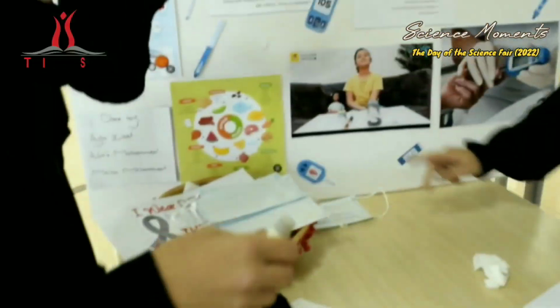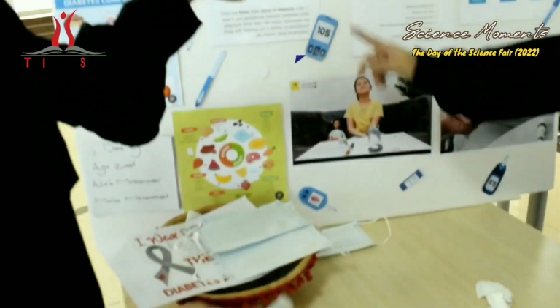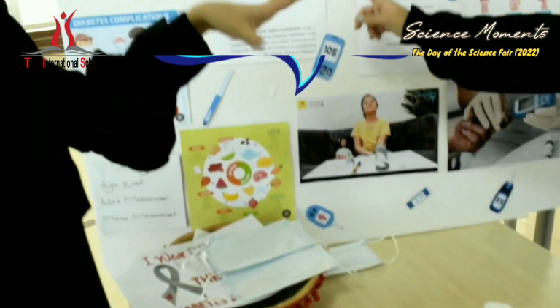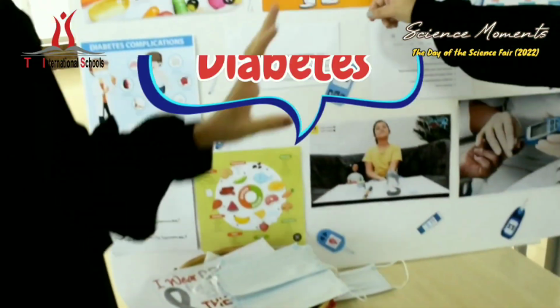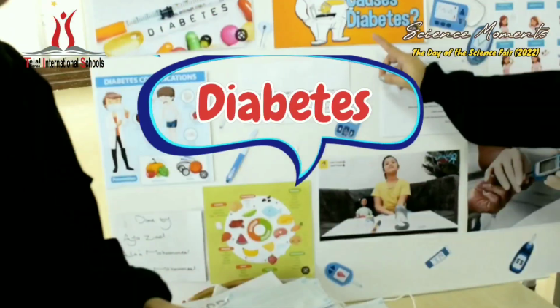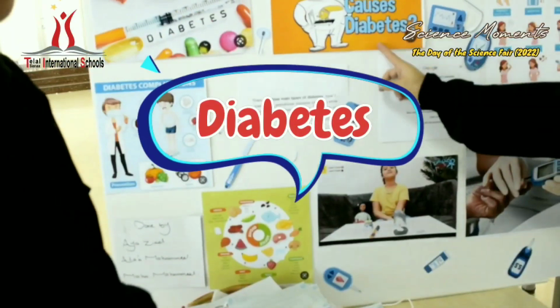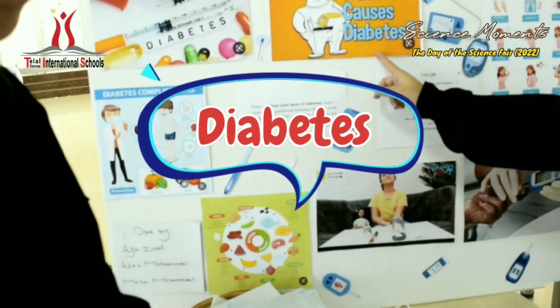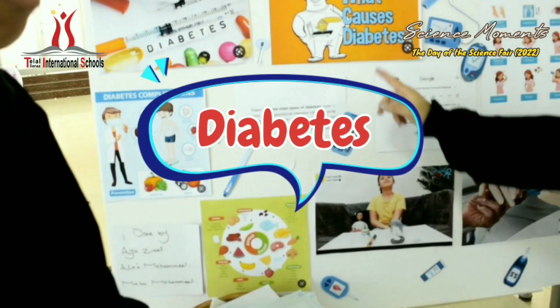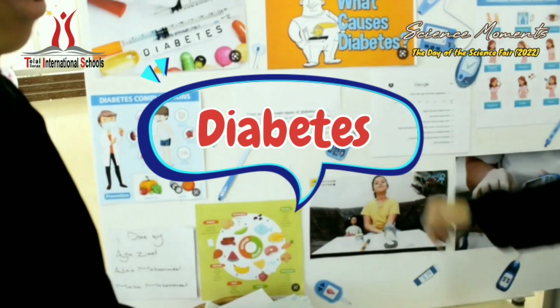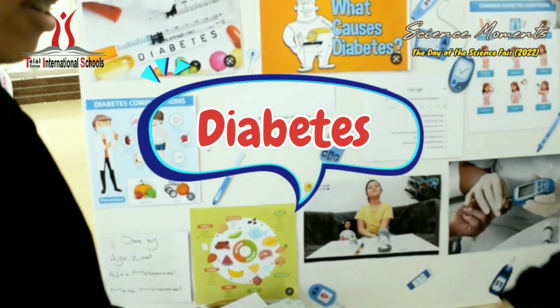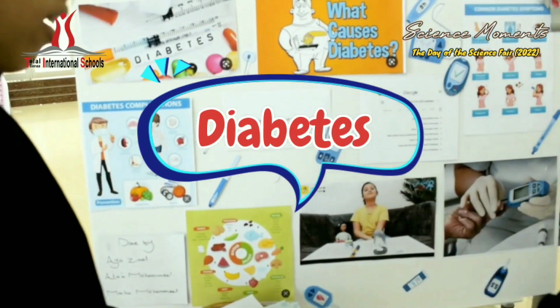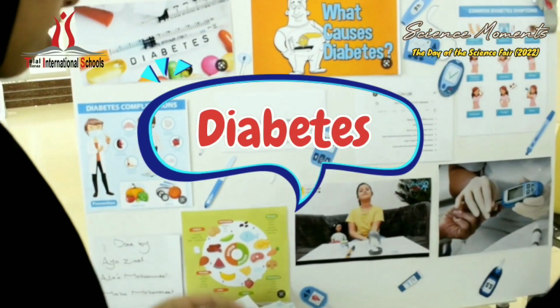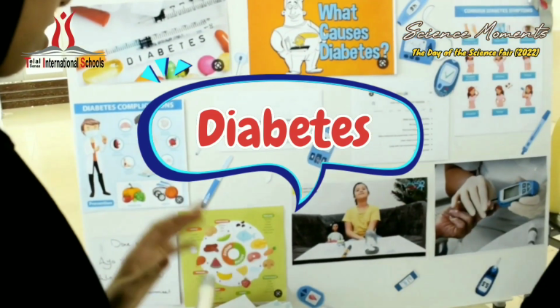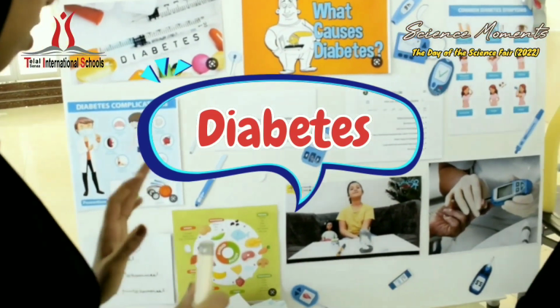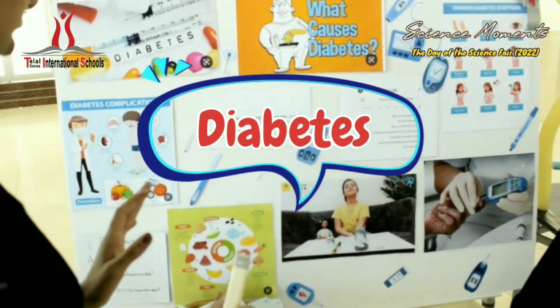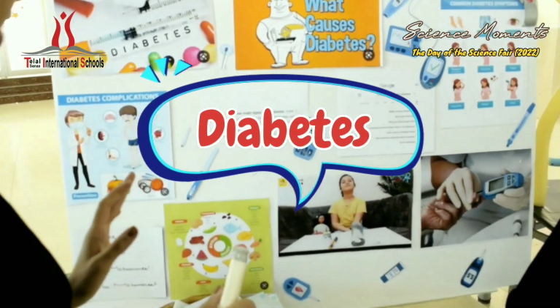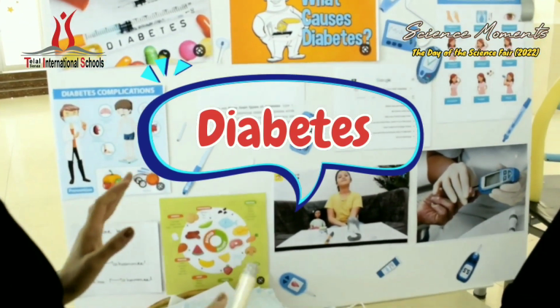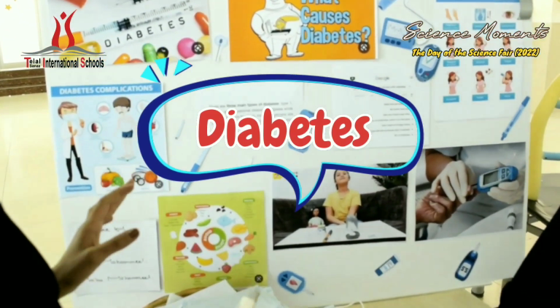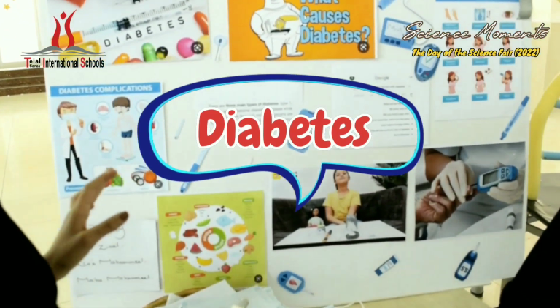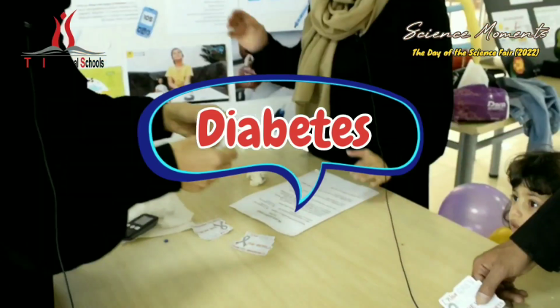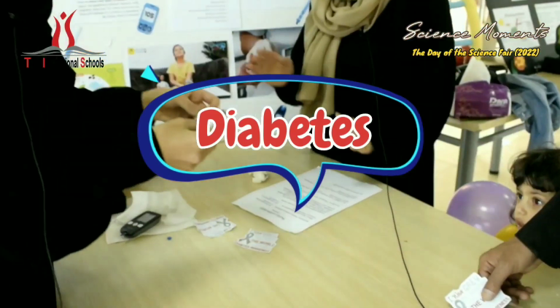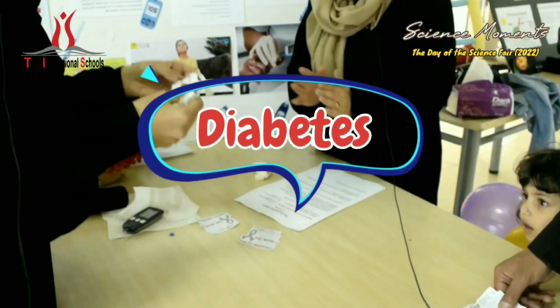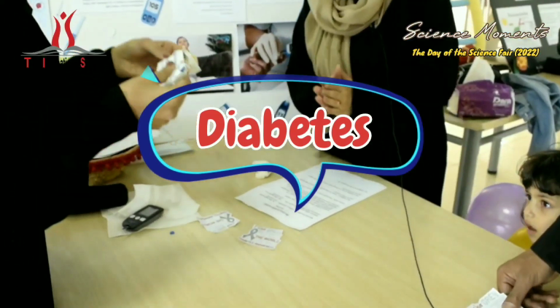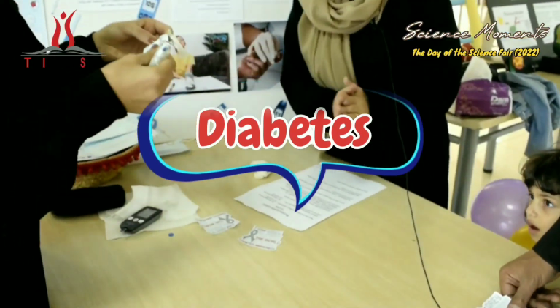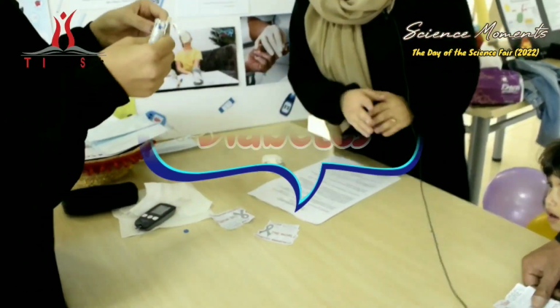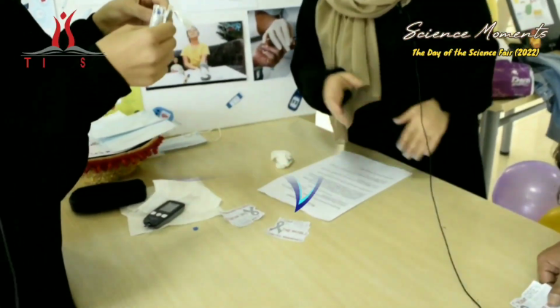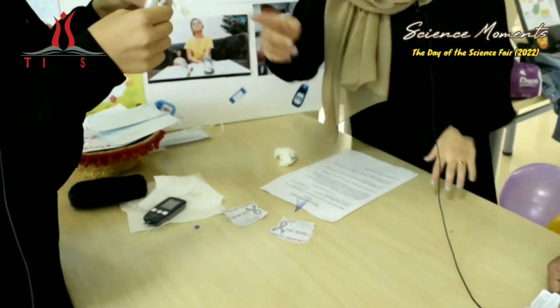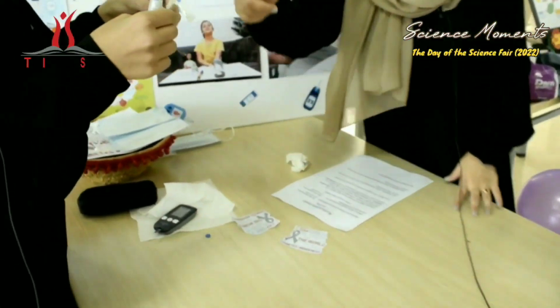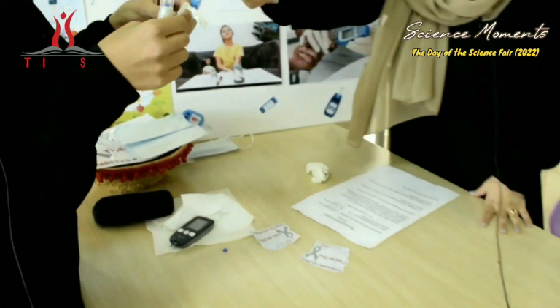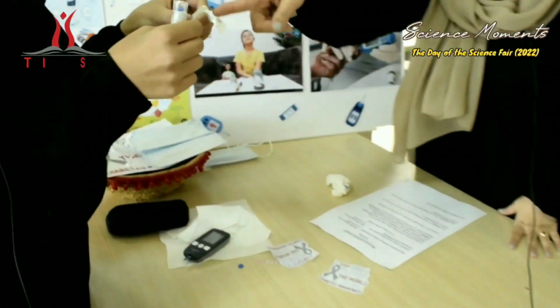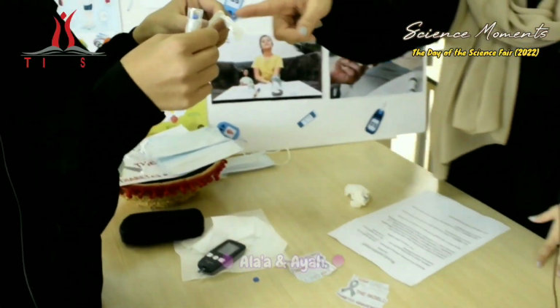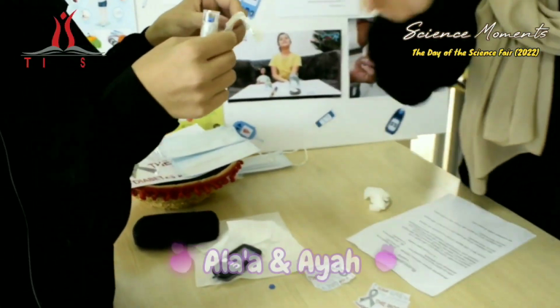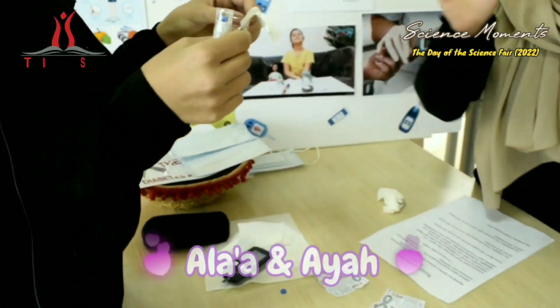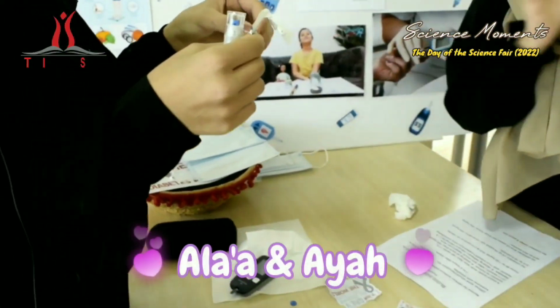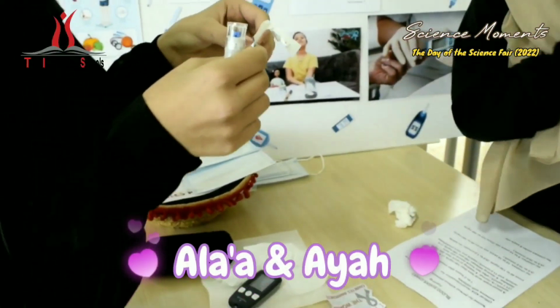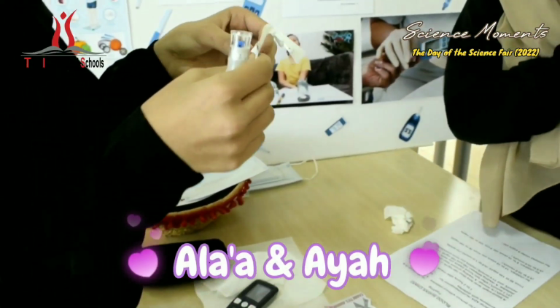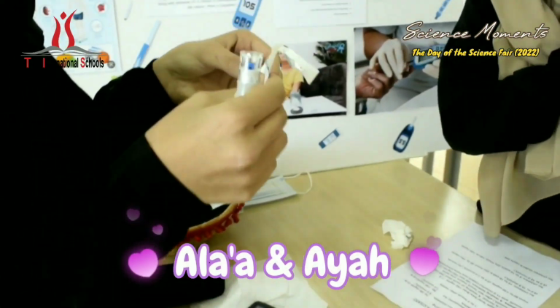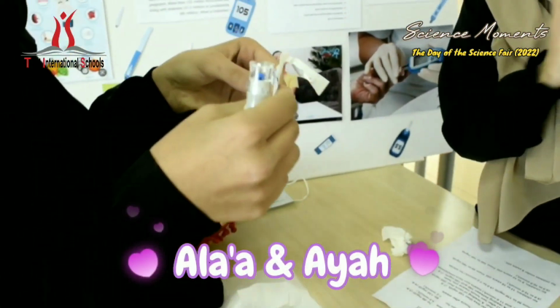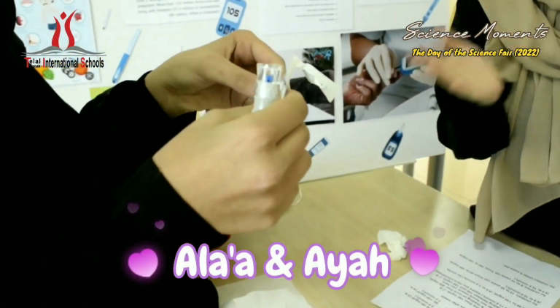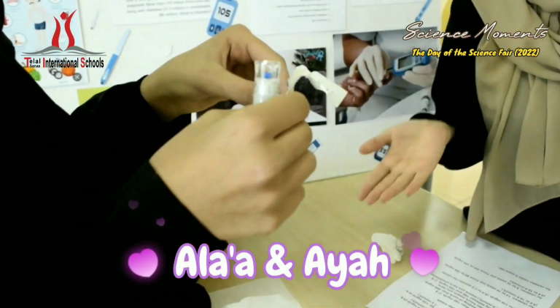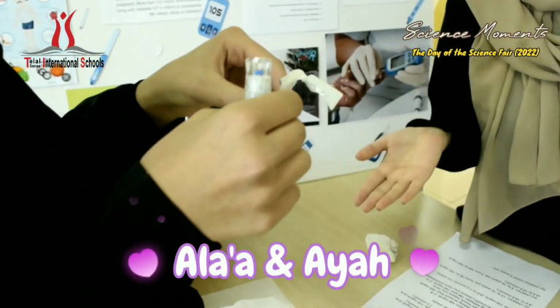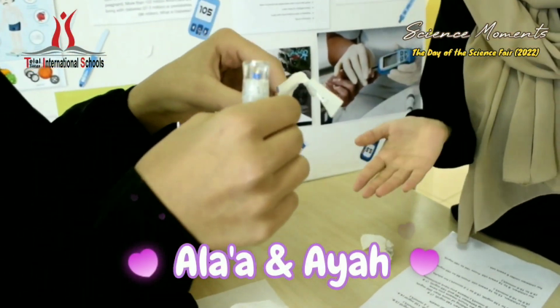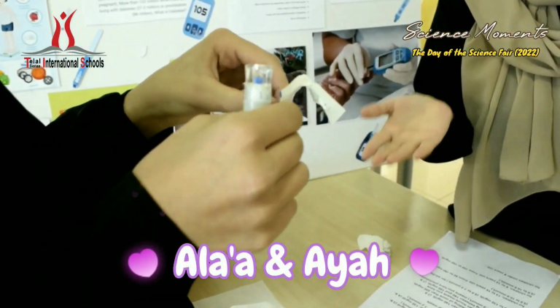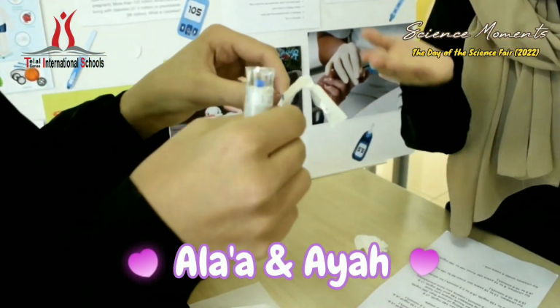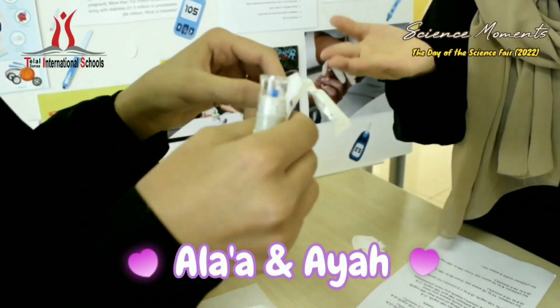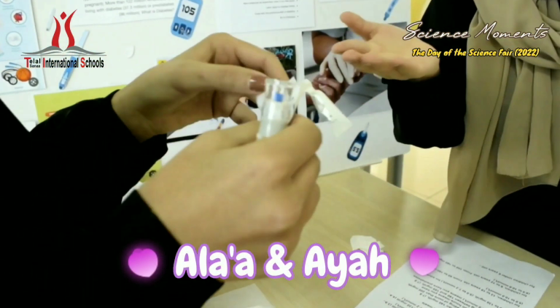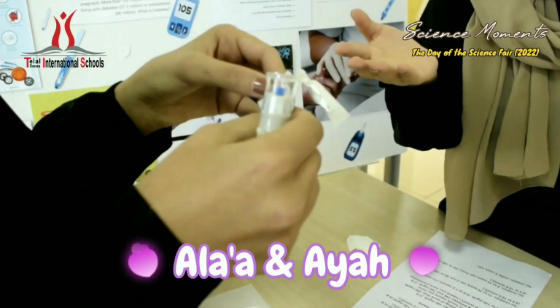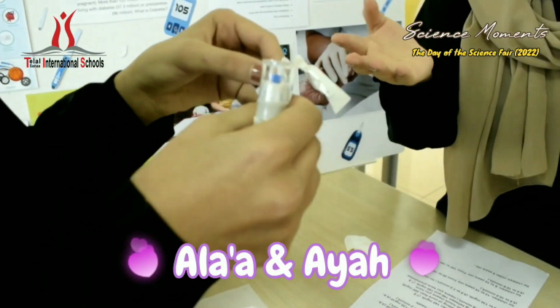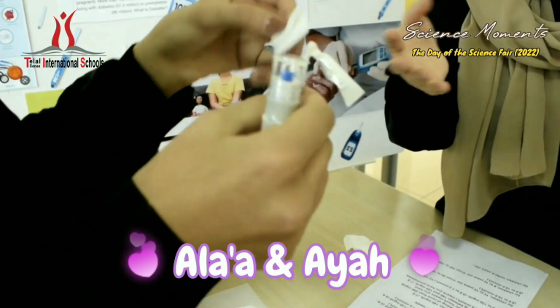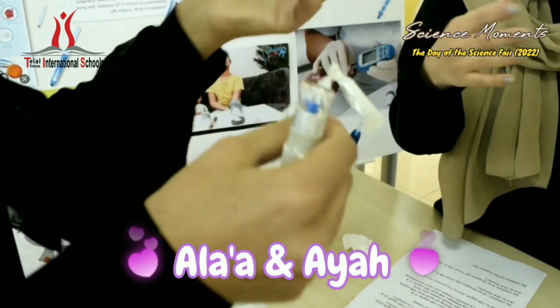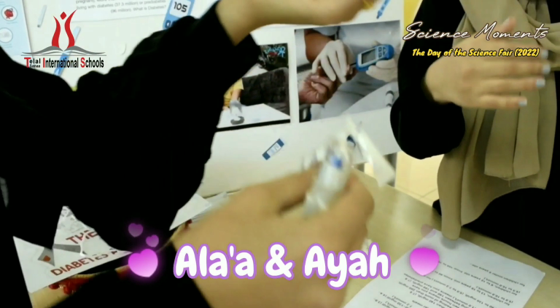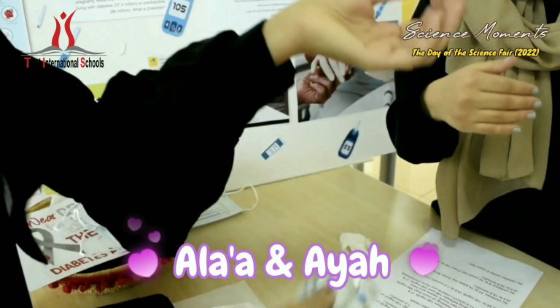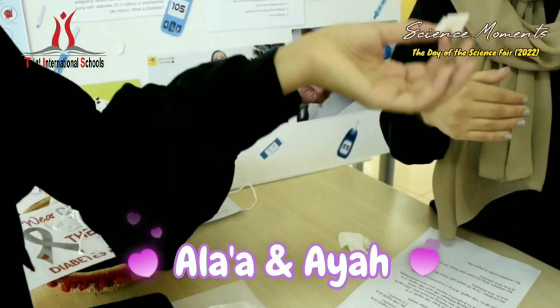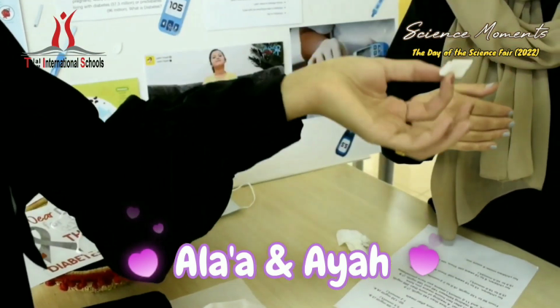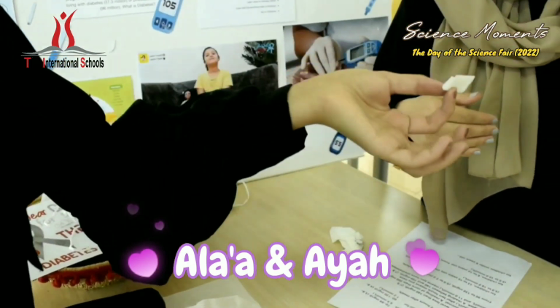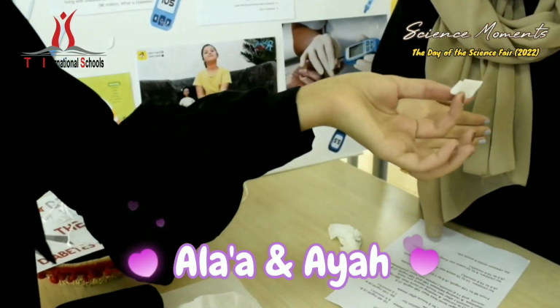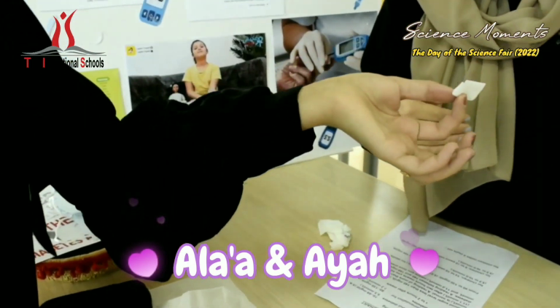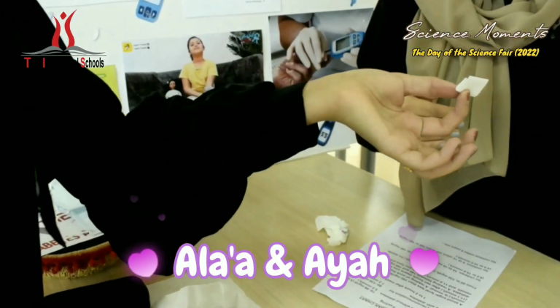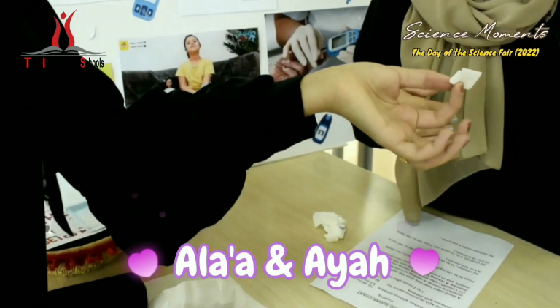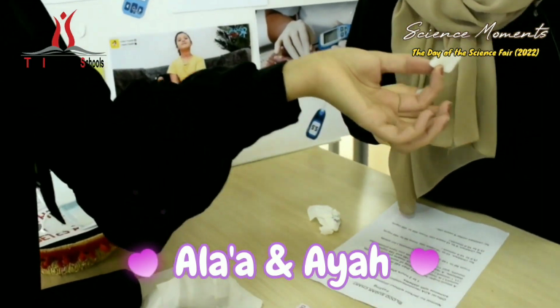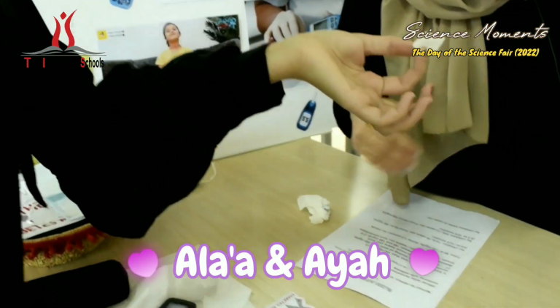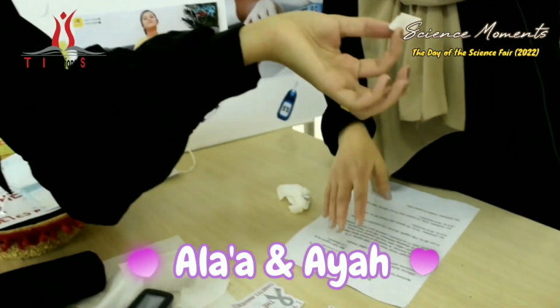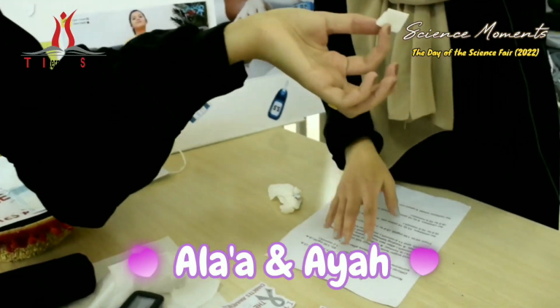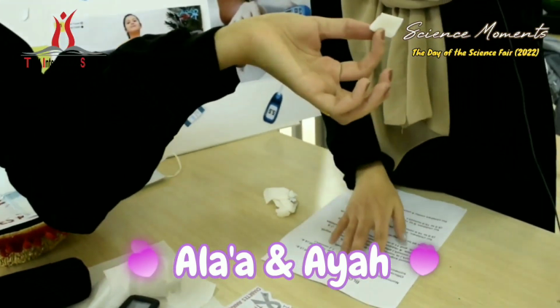Avoid diabetes. And this one is for measuring diabetes. You eat if it's high first. Did you eat?